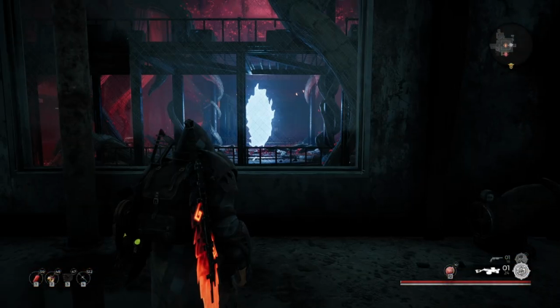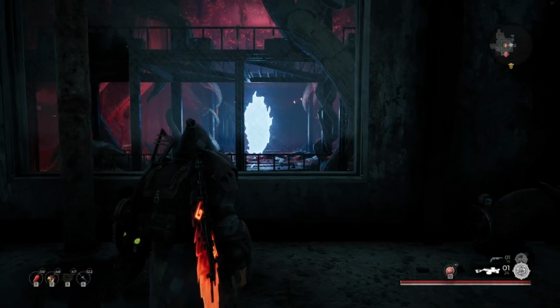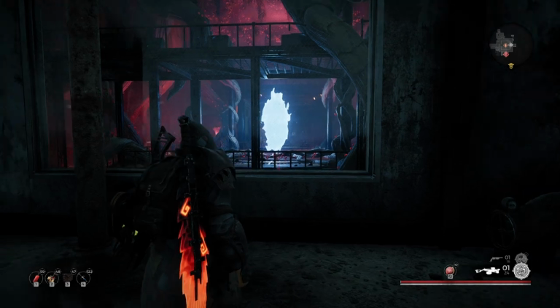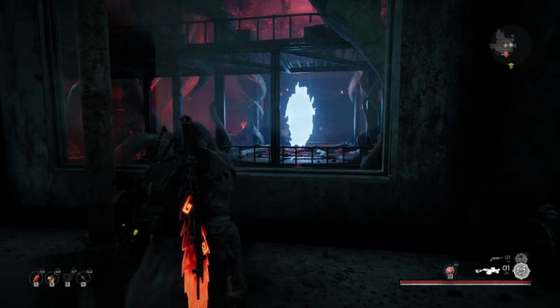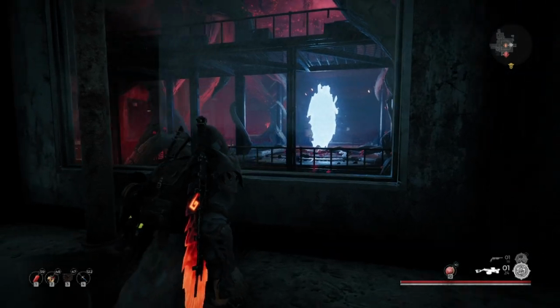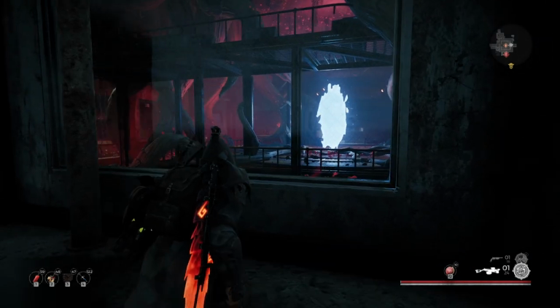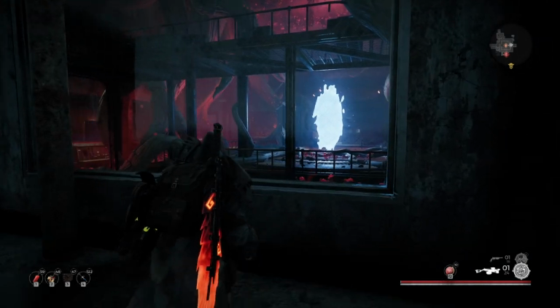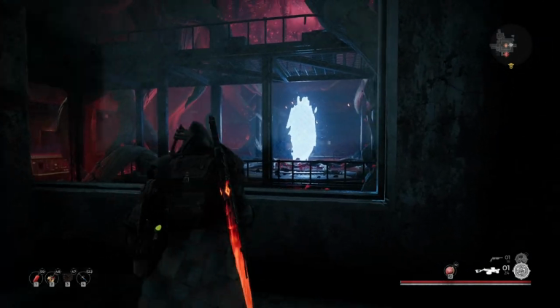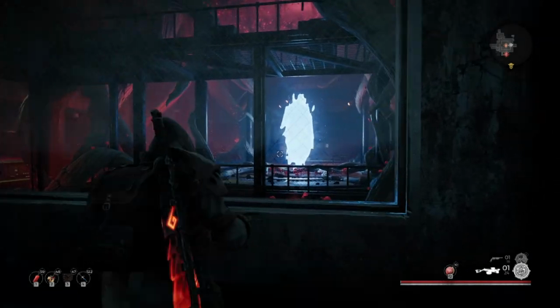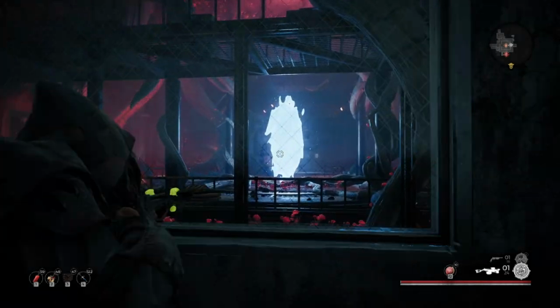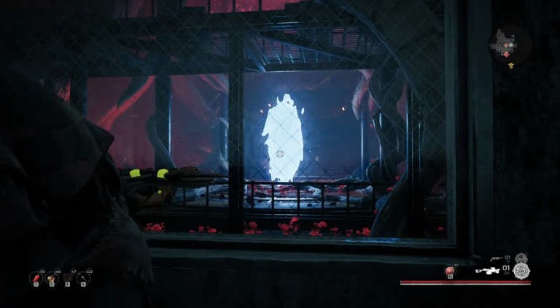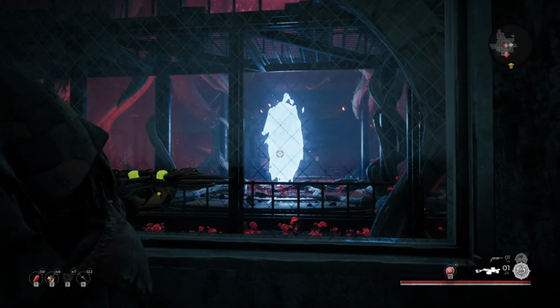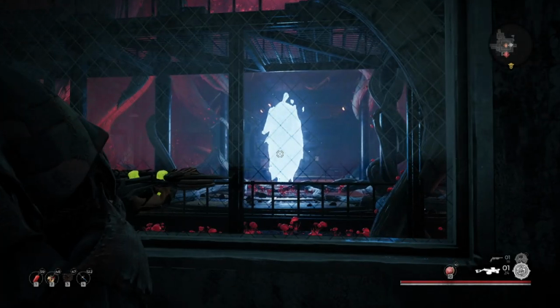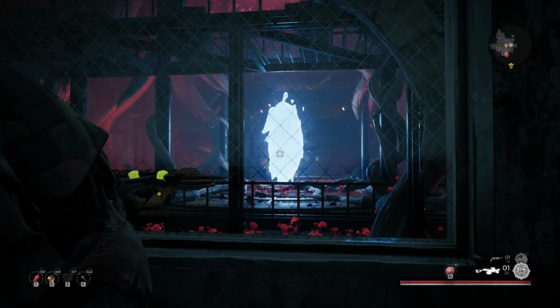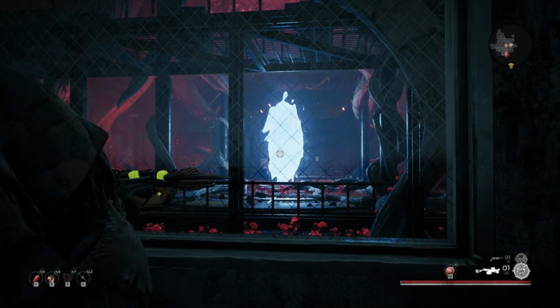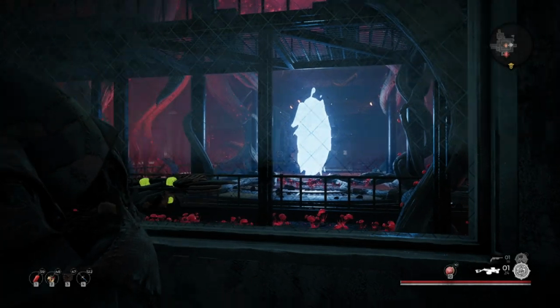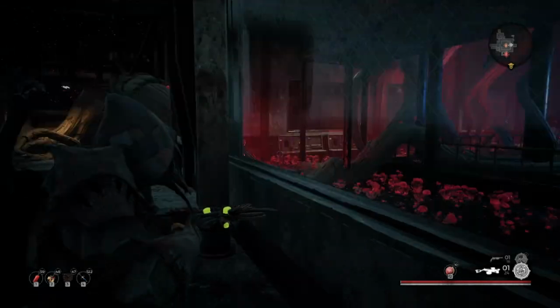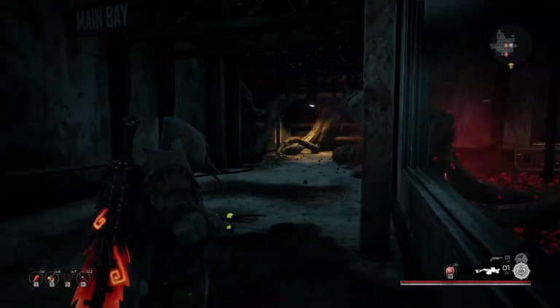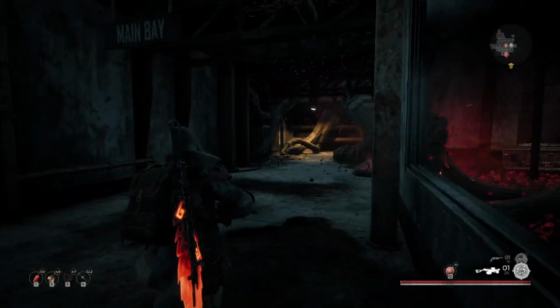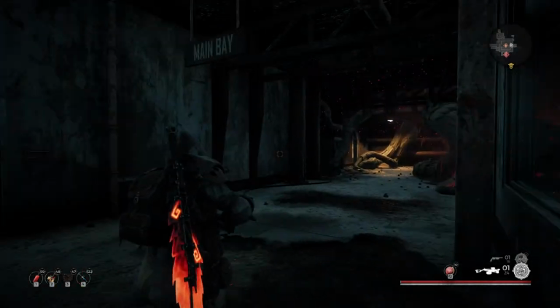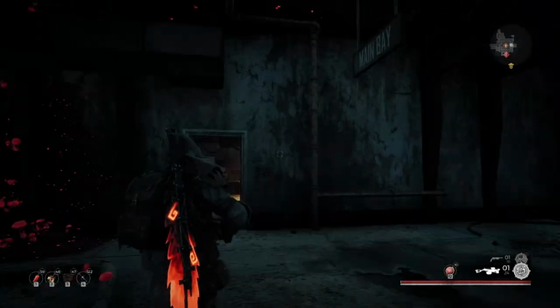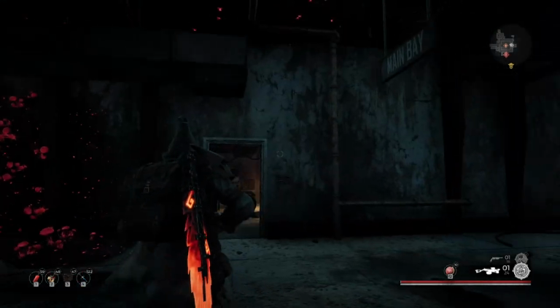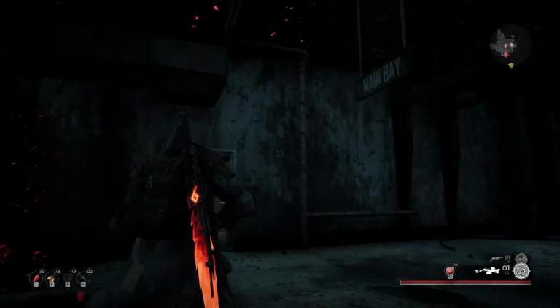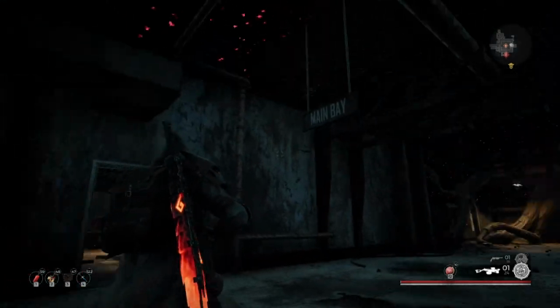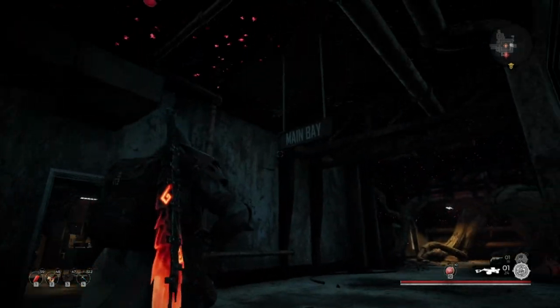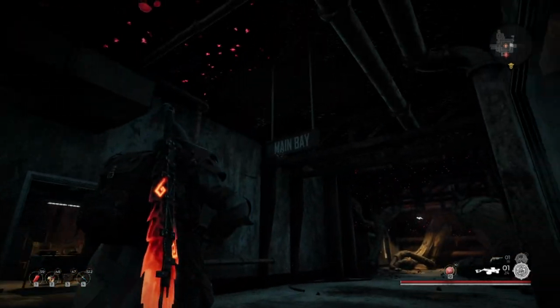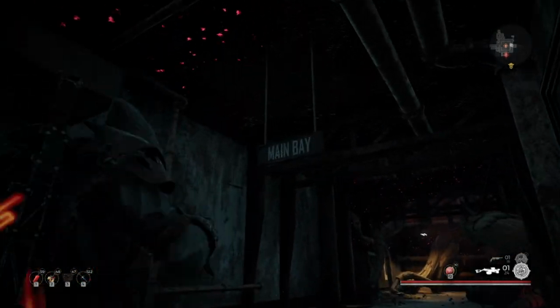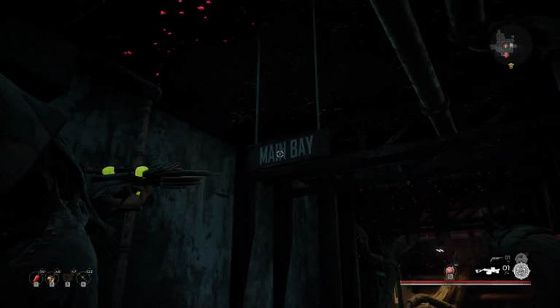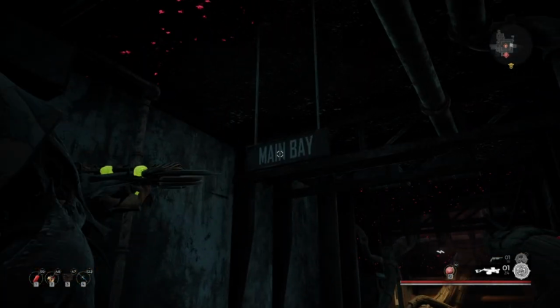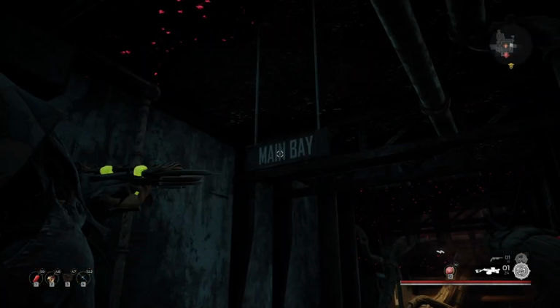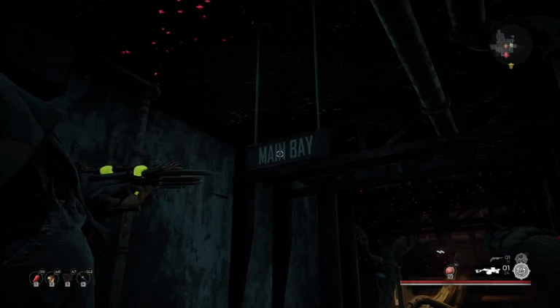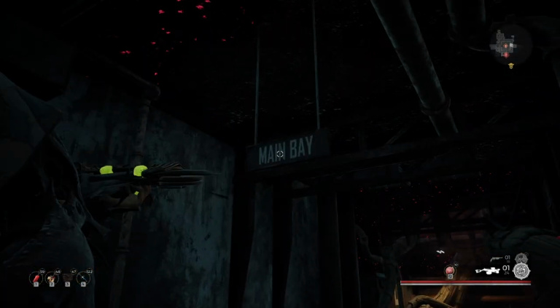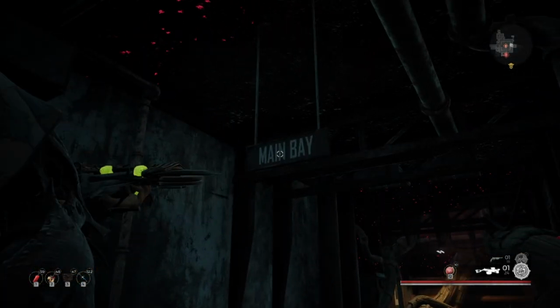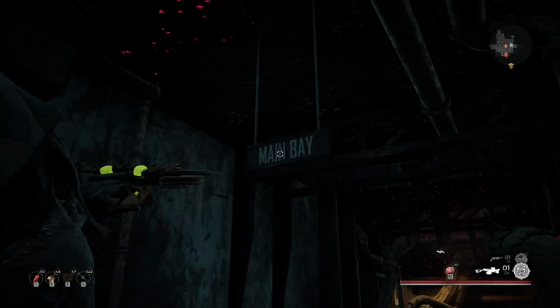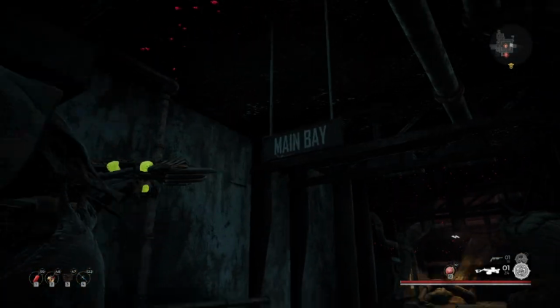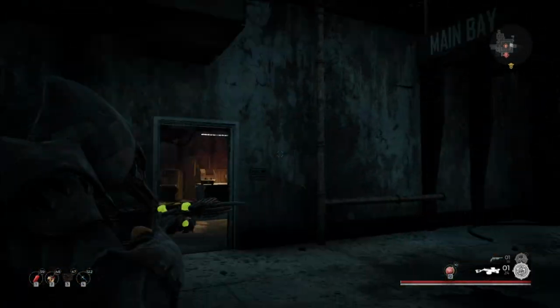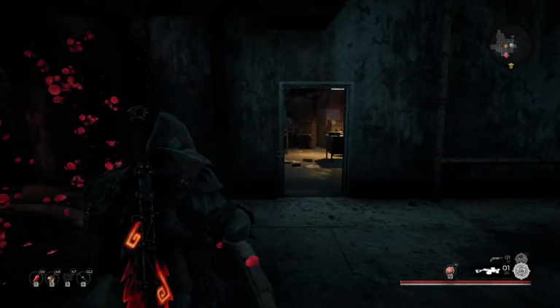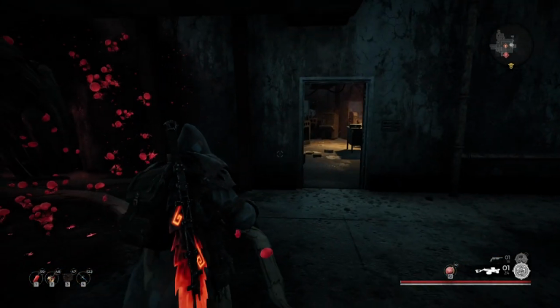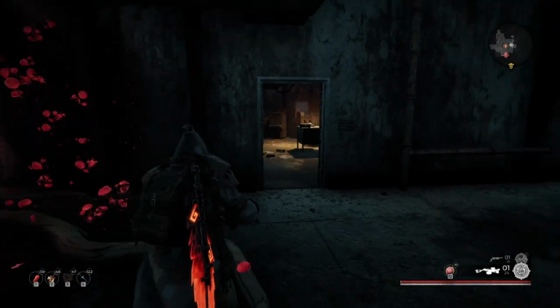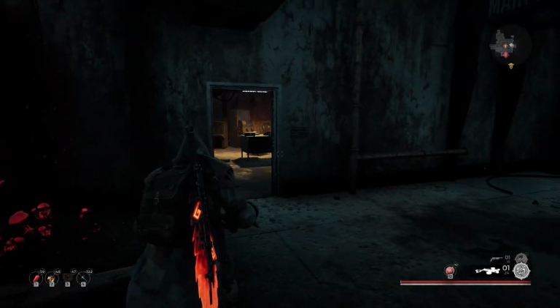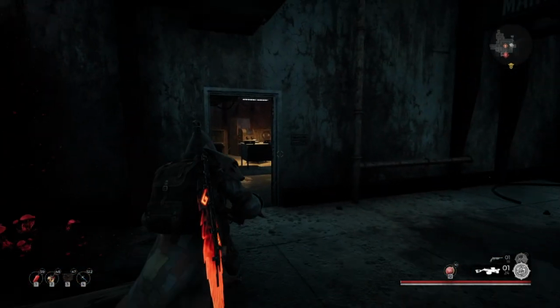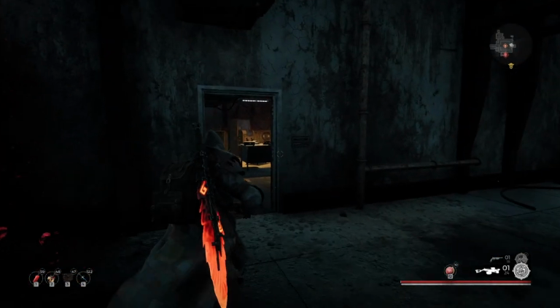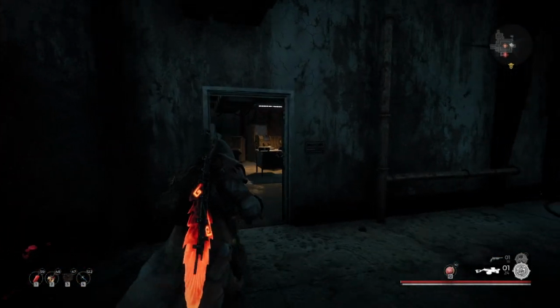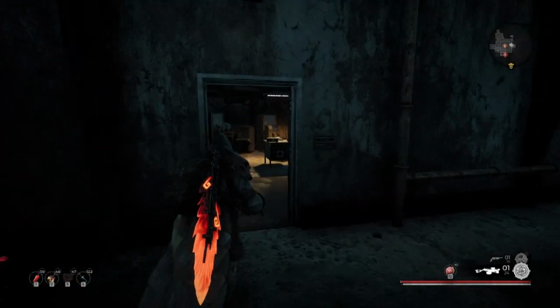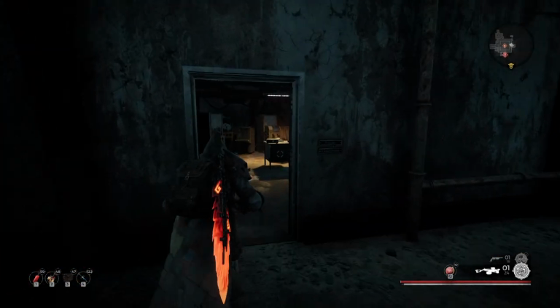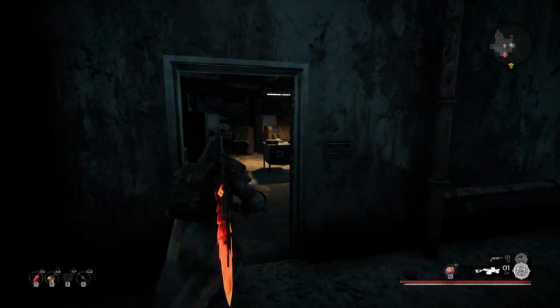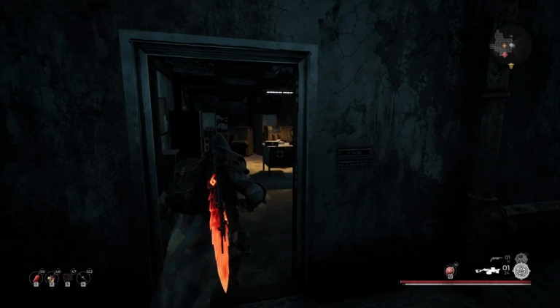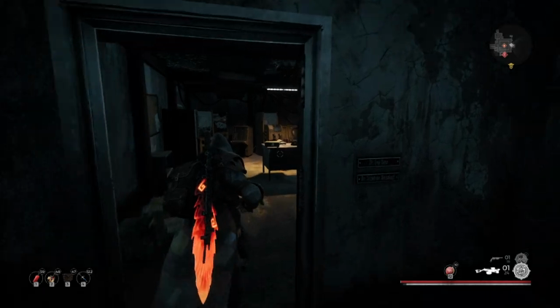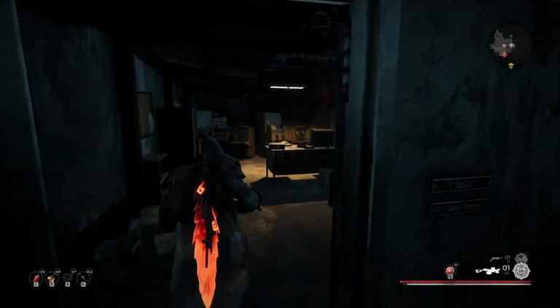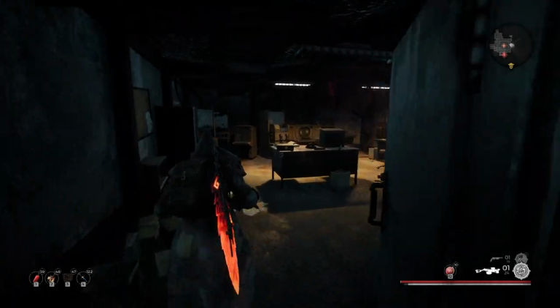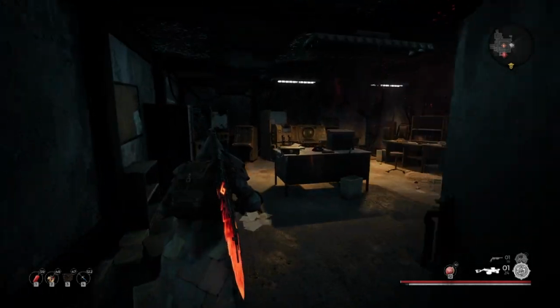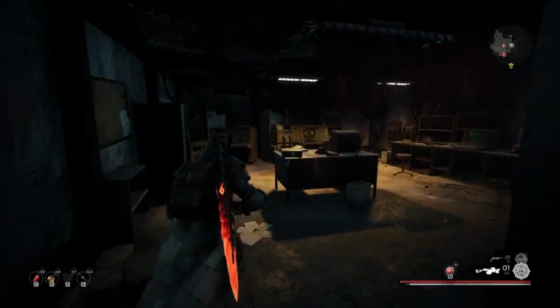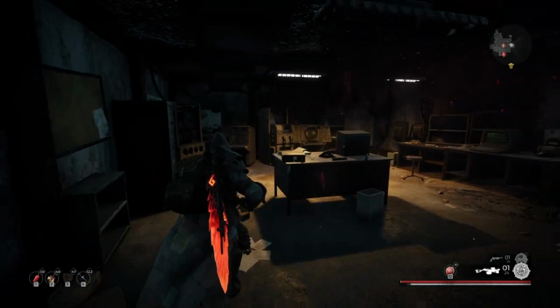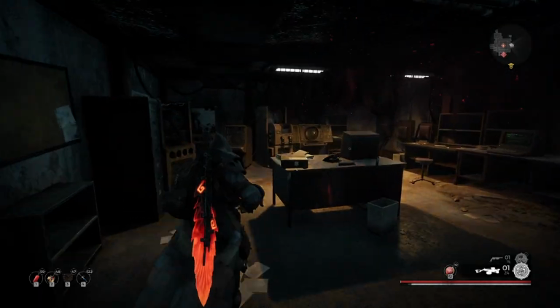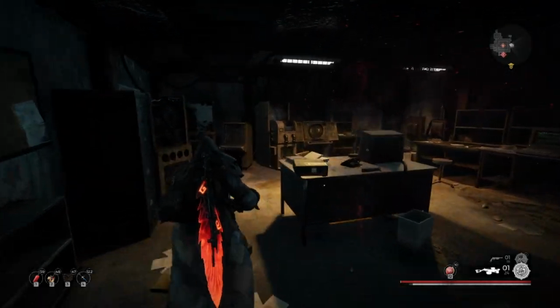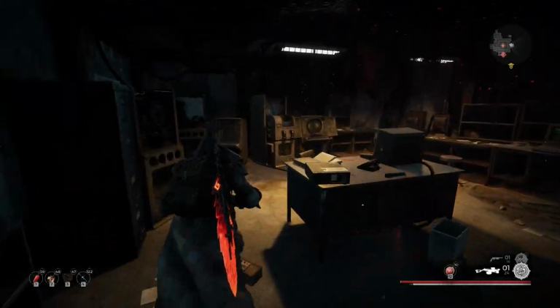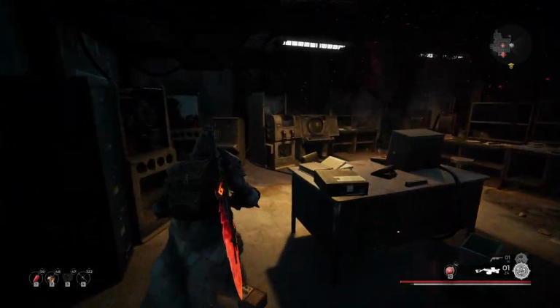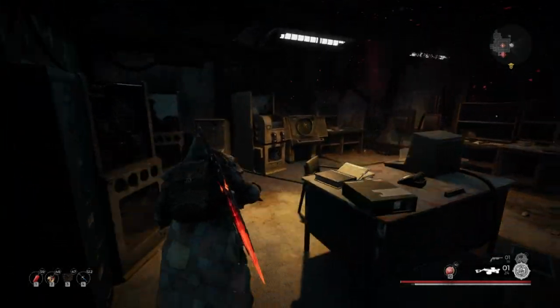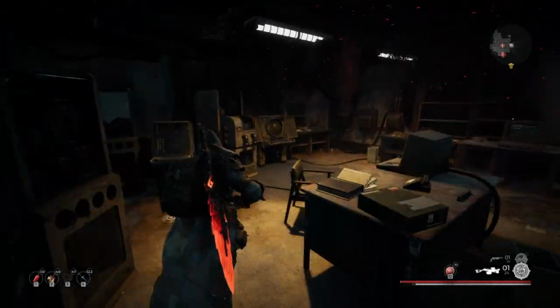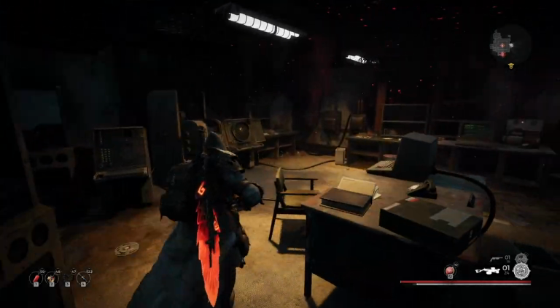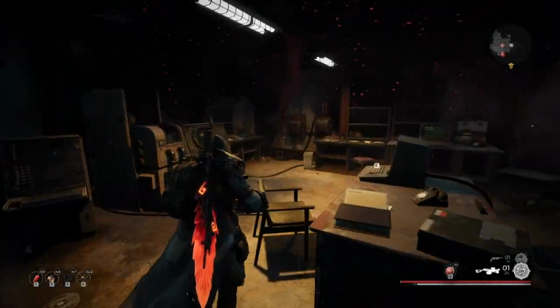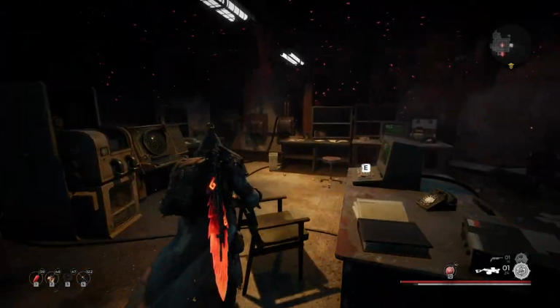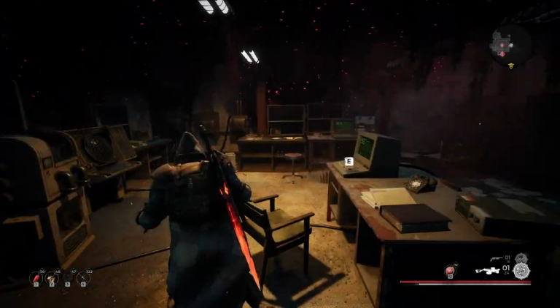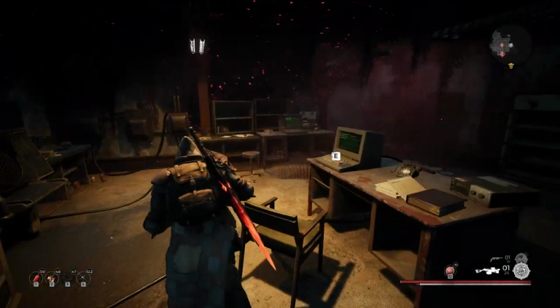On one side of that floor, you will come across a small office labeled Main Bay. This is where you need to be for this secret.